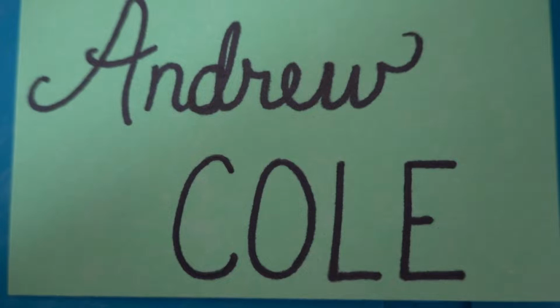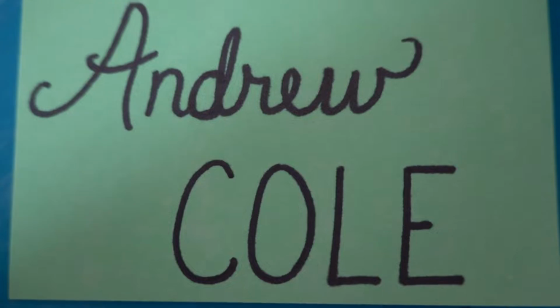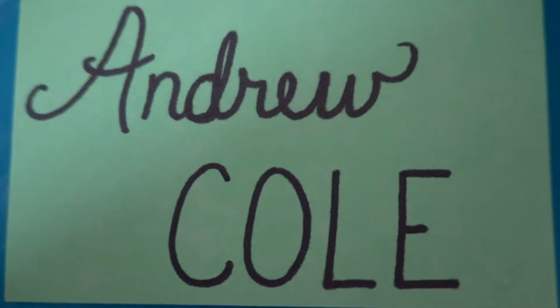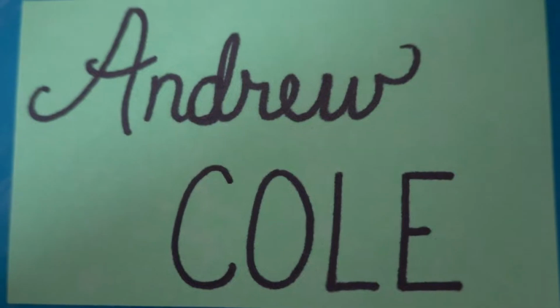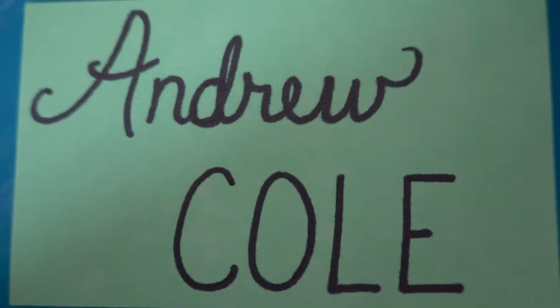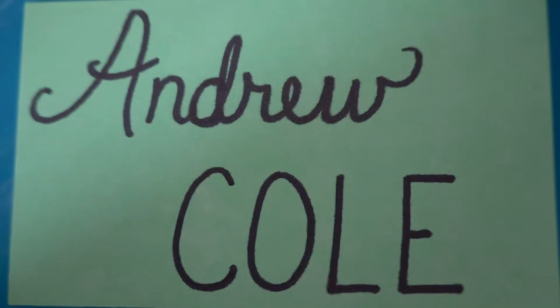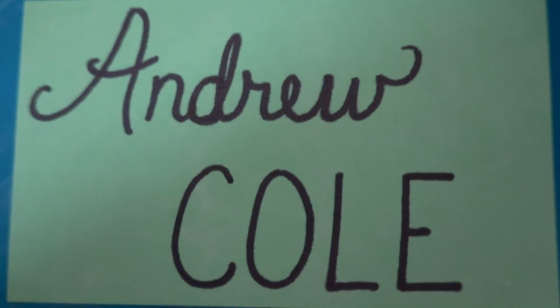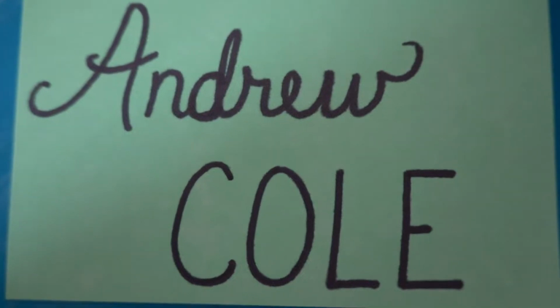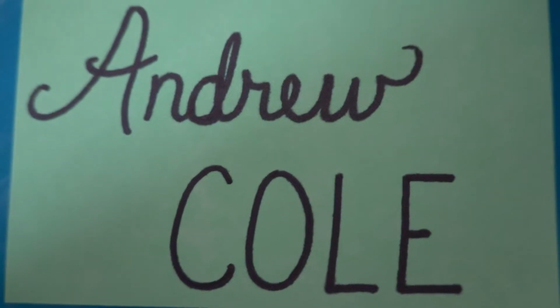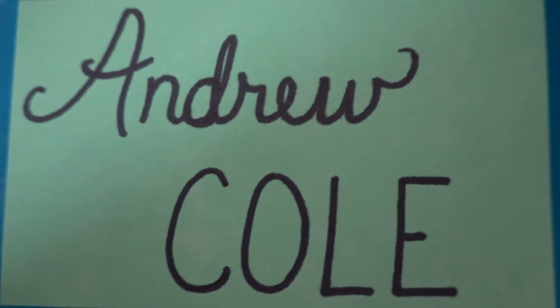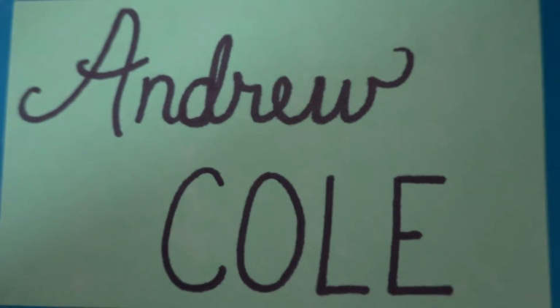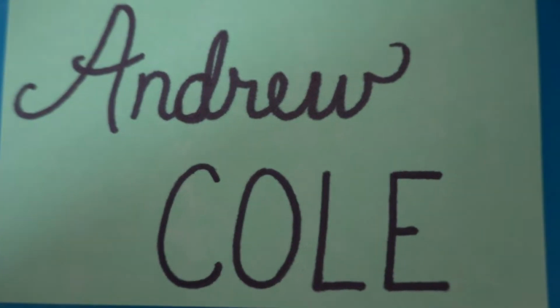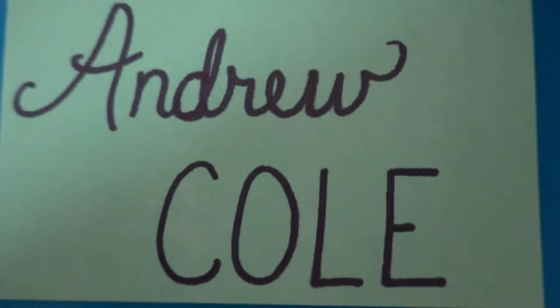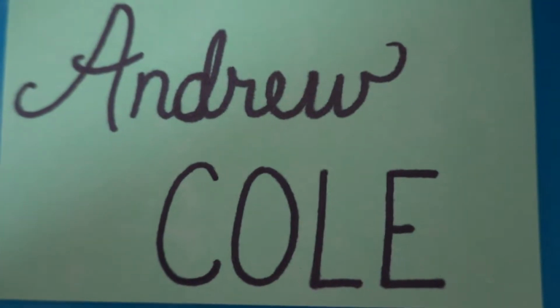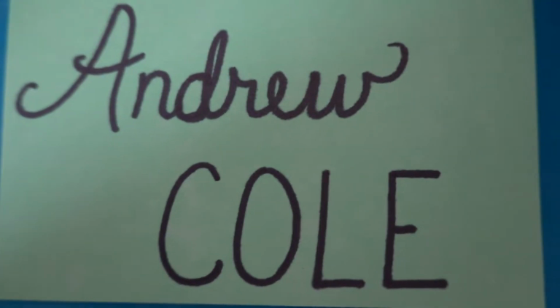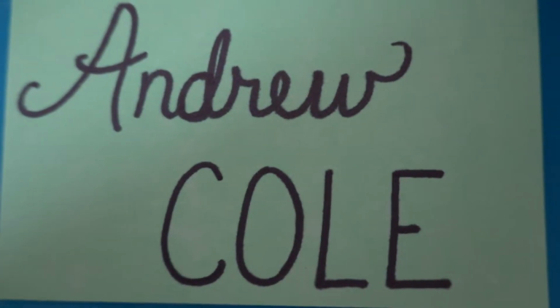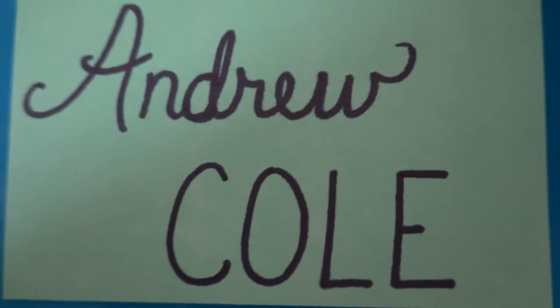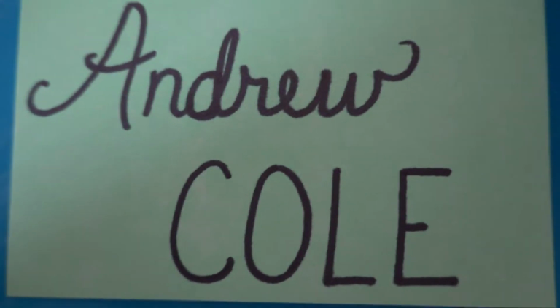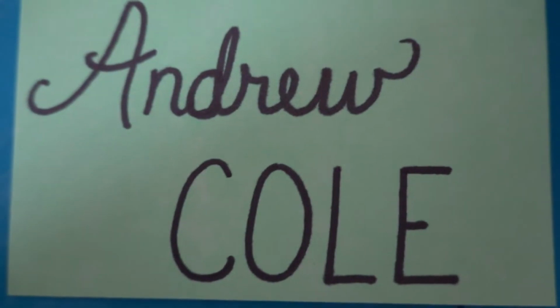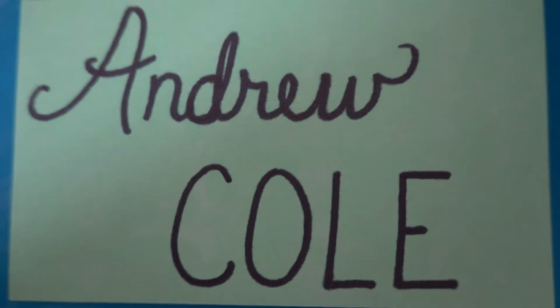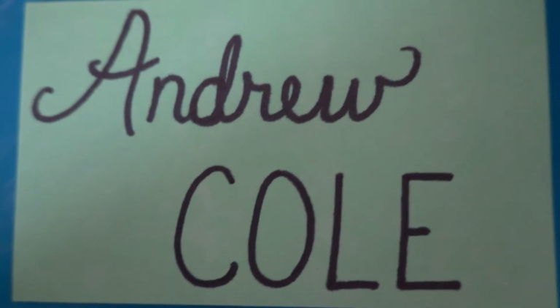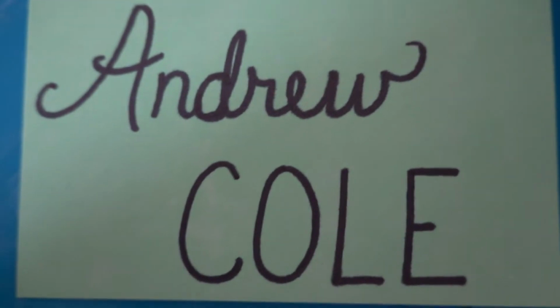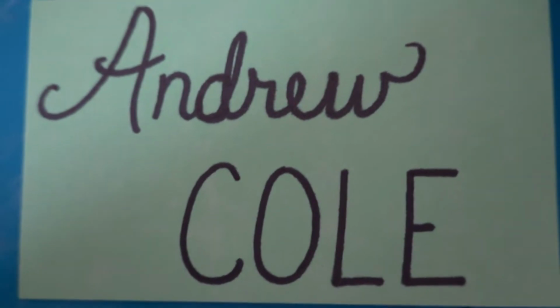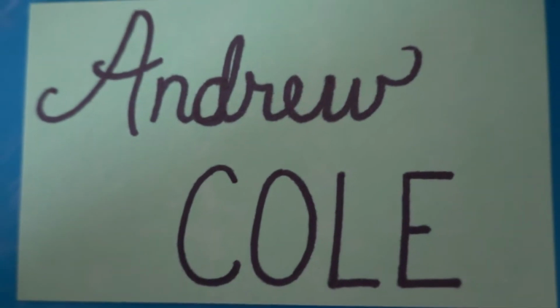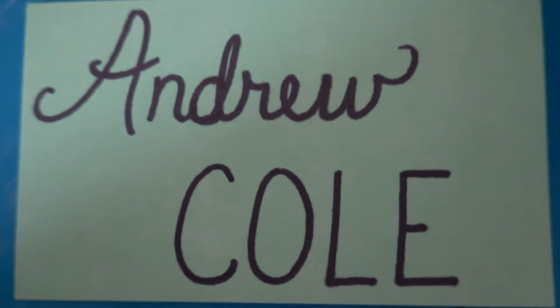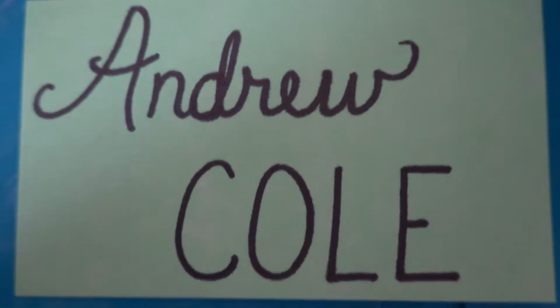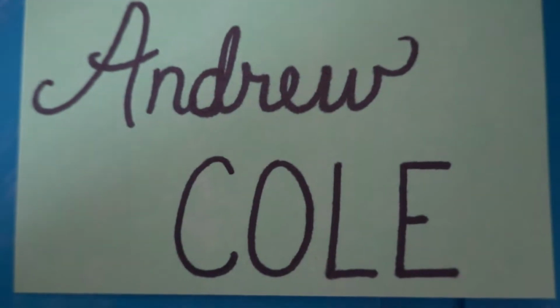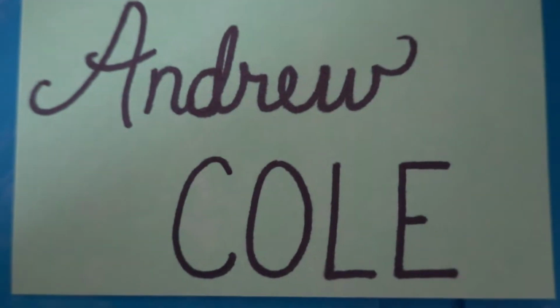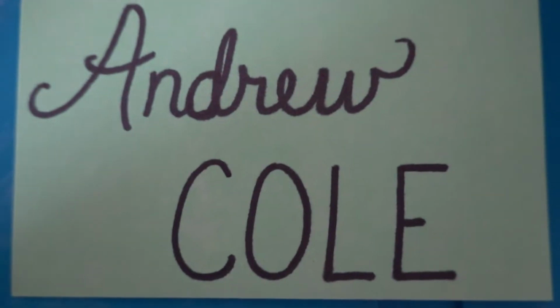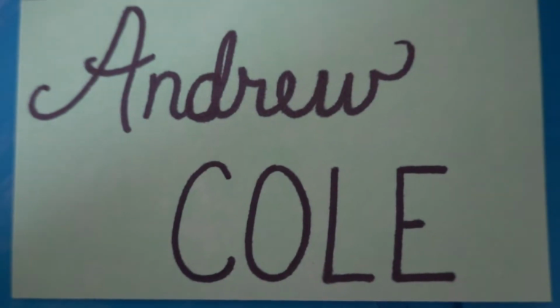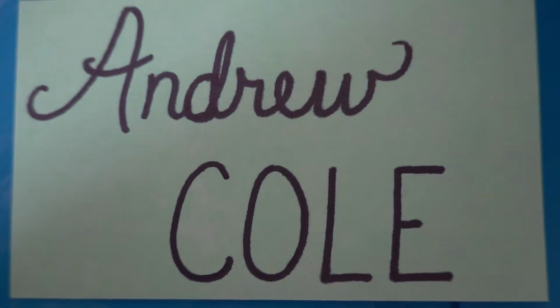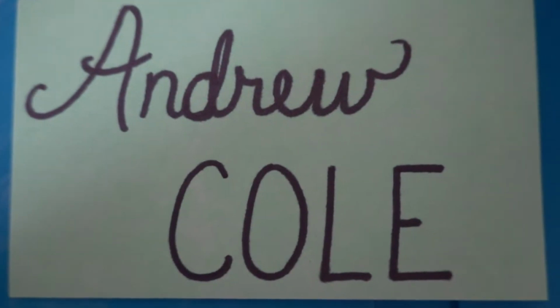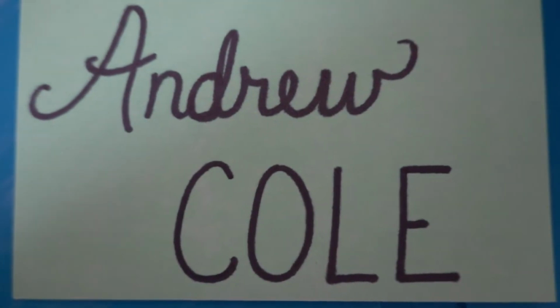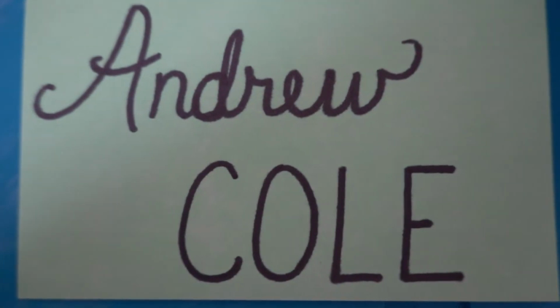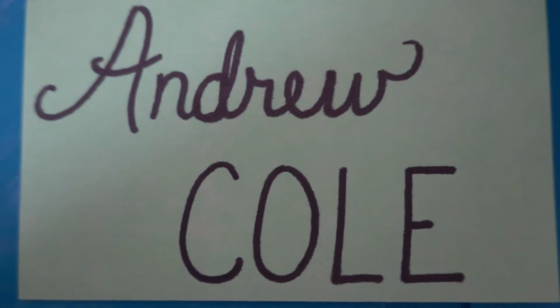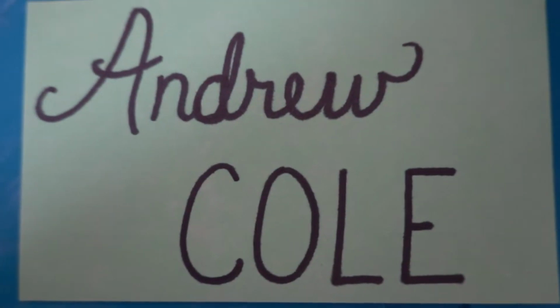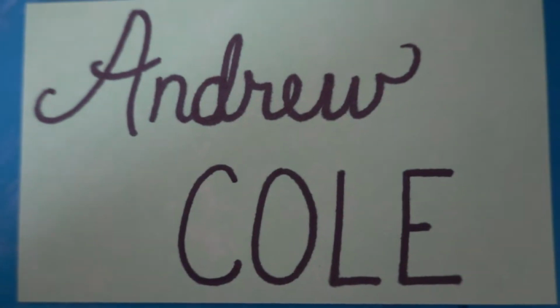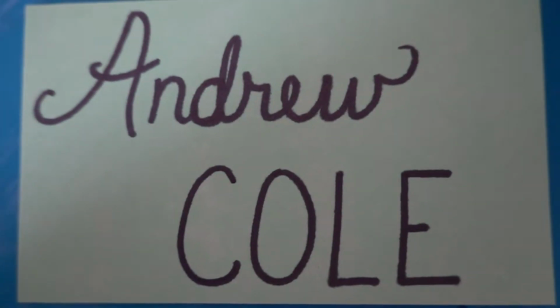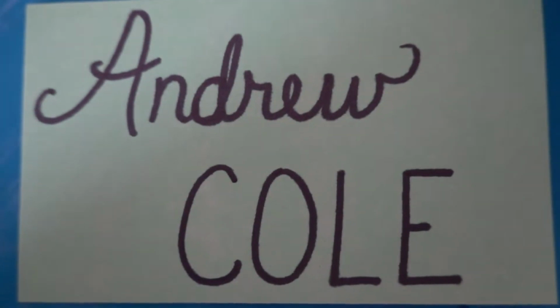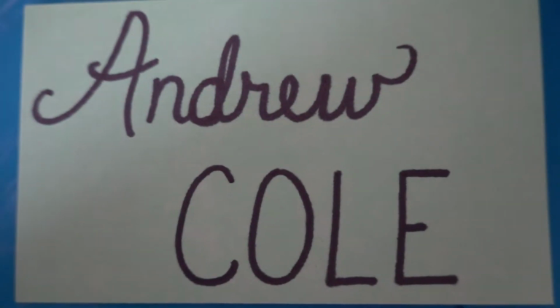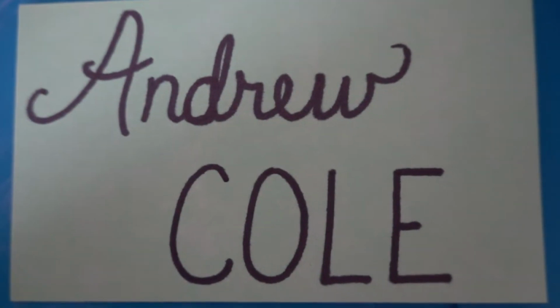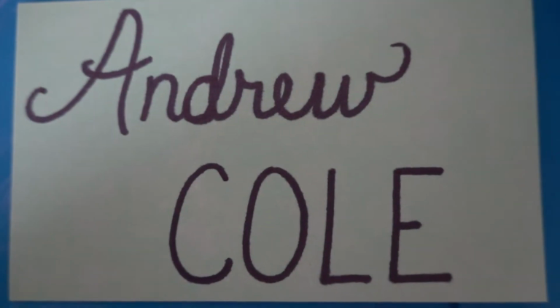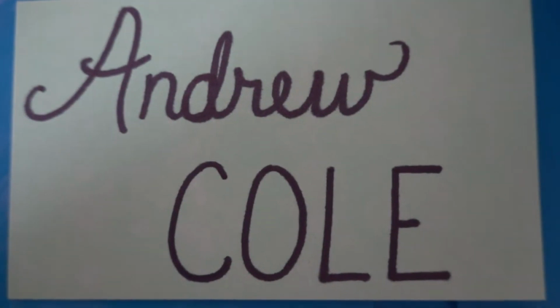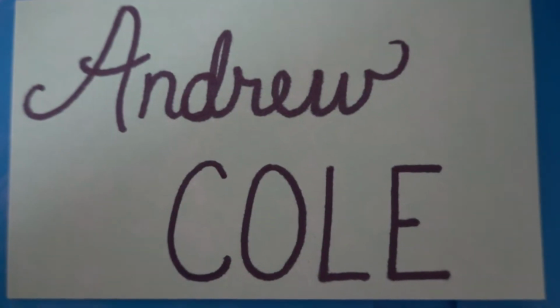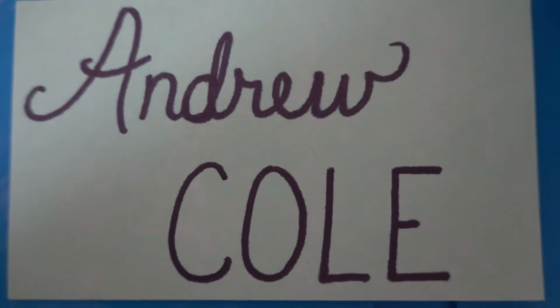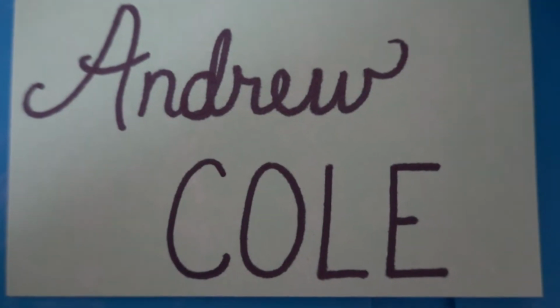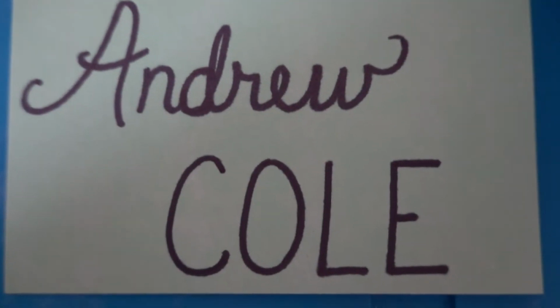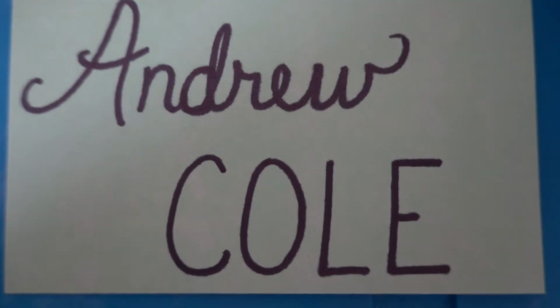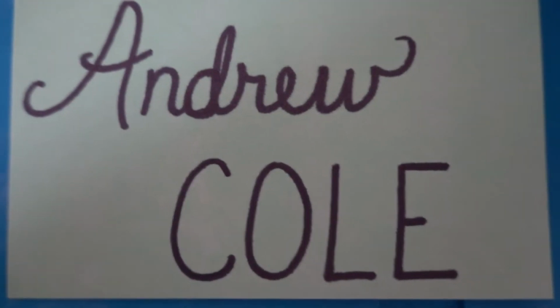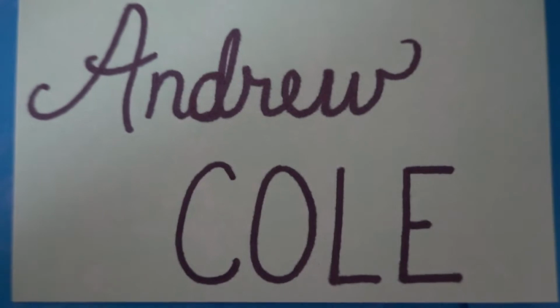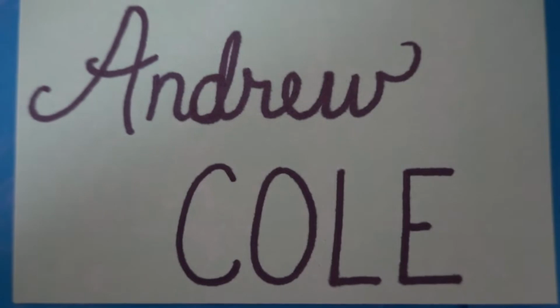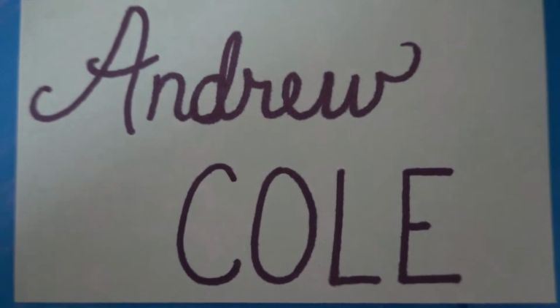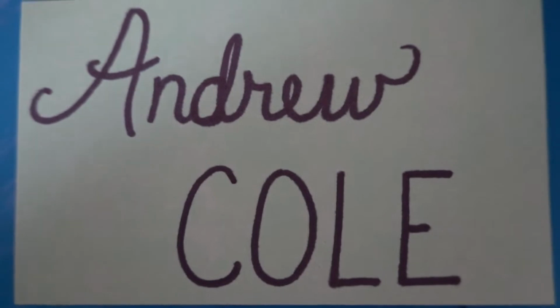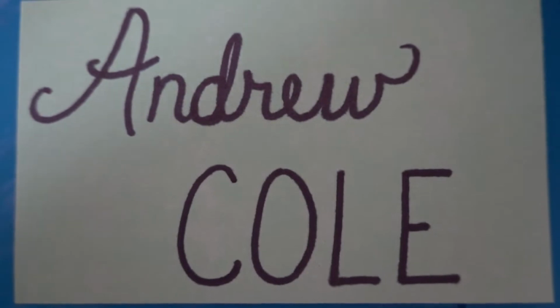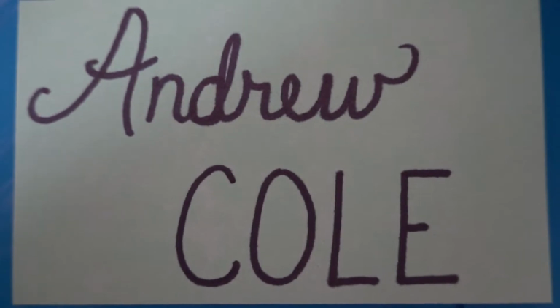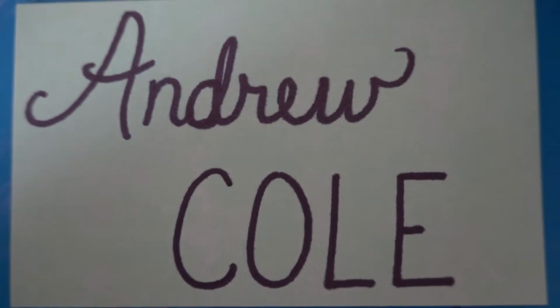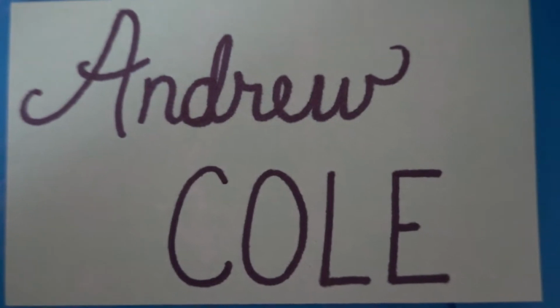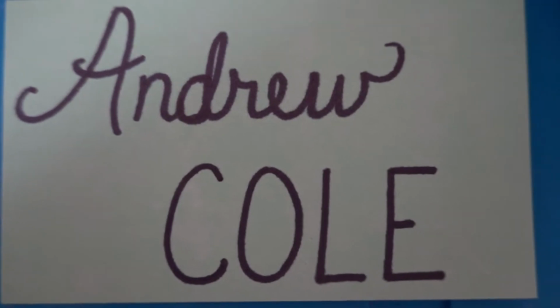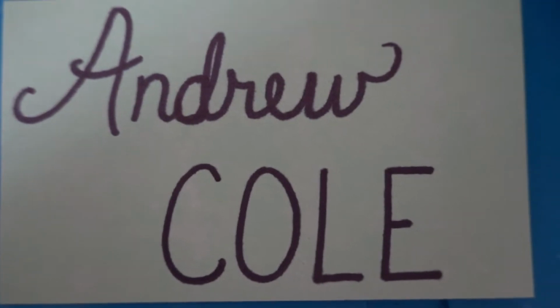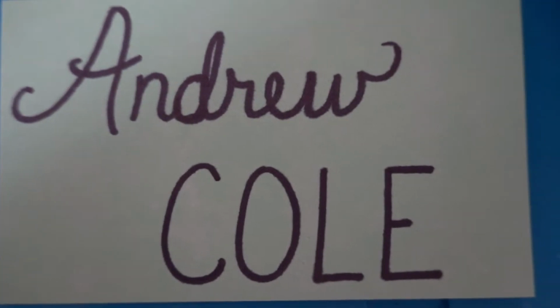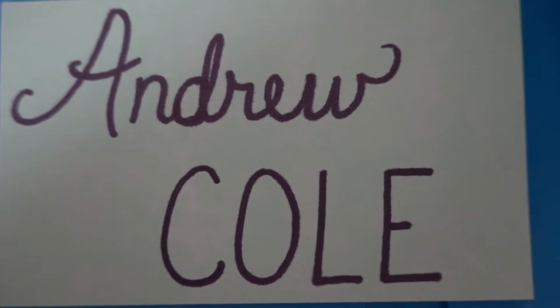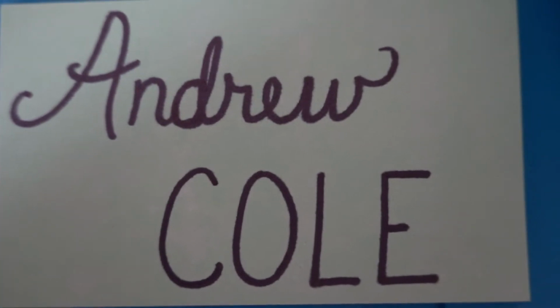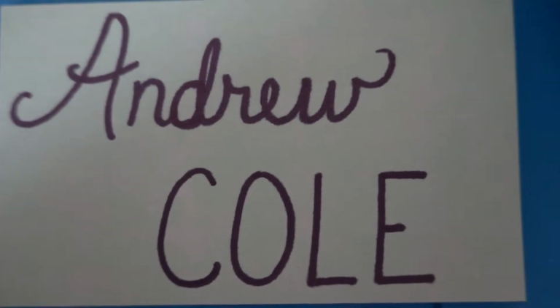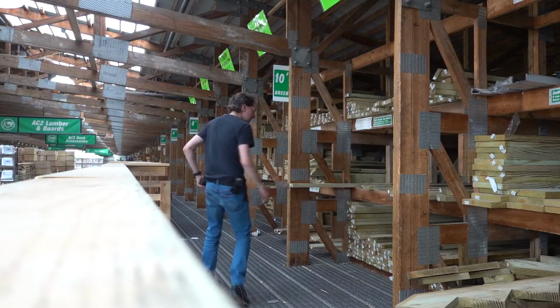Today's Captain's Blog is made possible by the support of Andrew Cole. Thank you, sir, for being awesome.